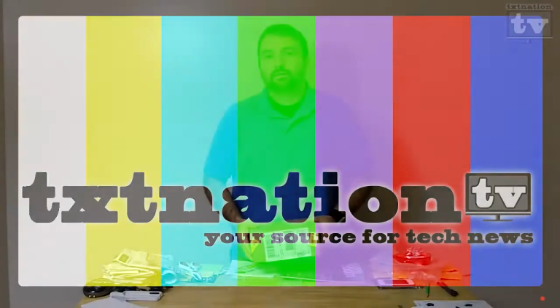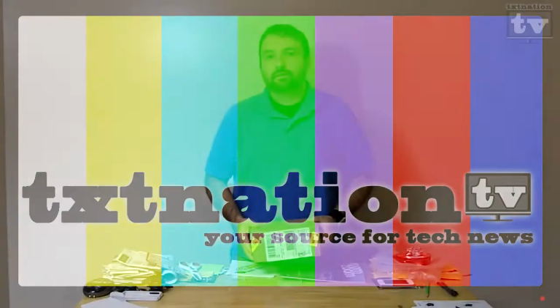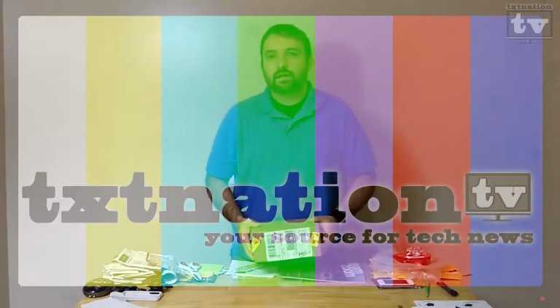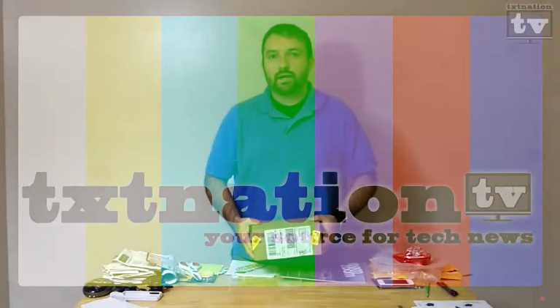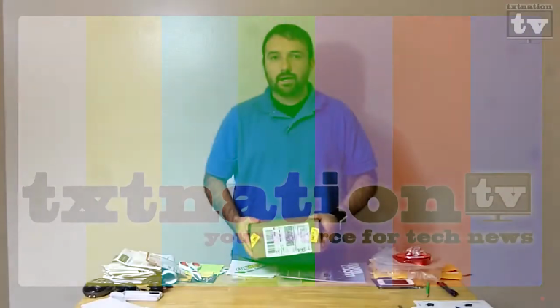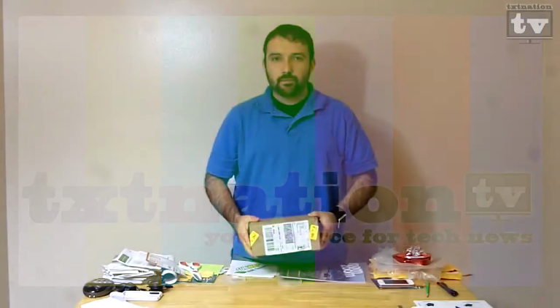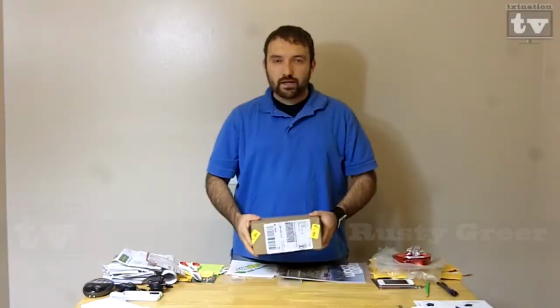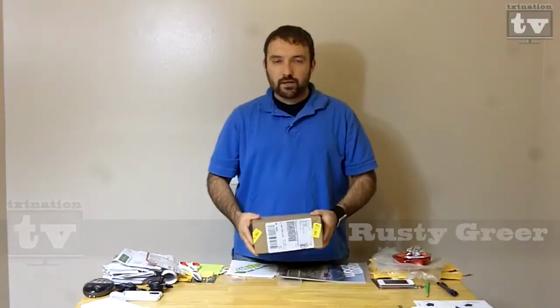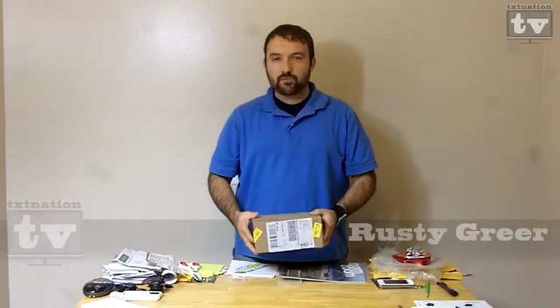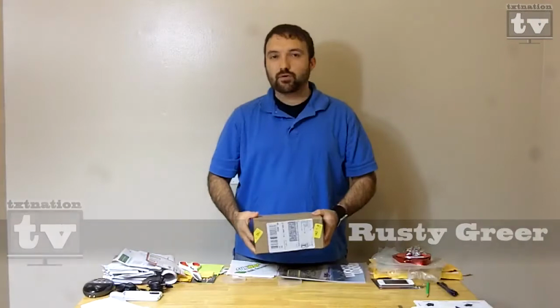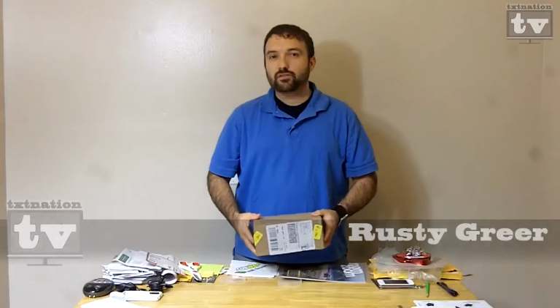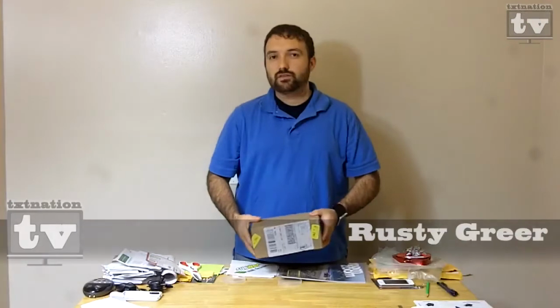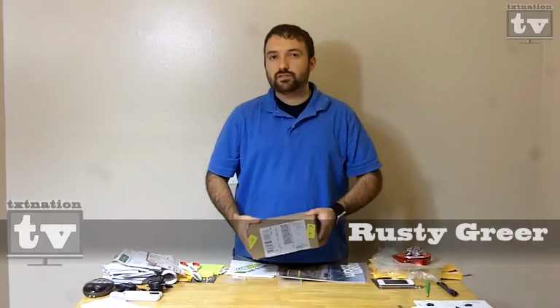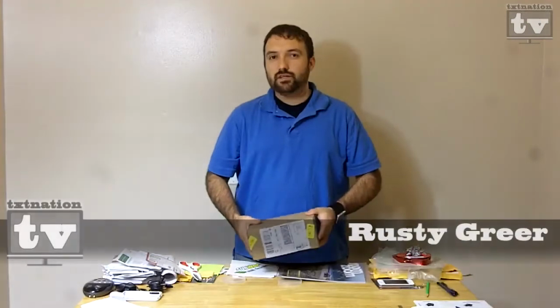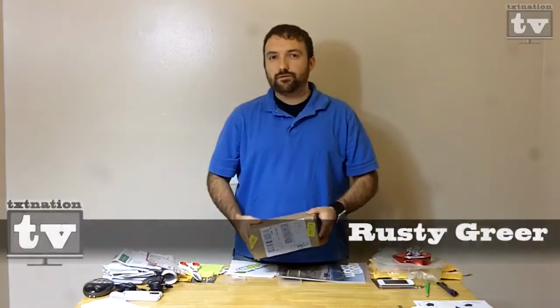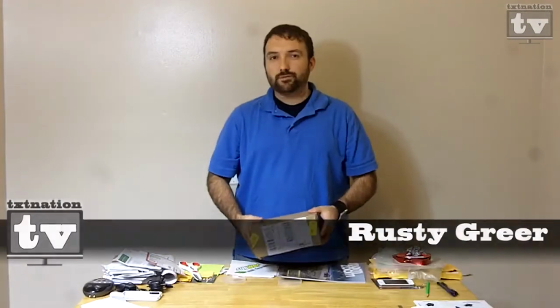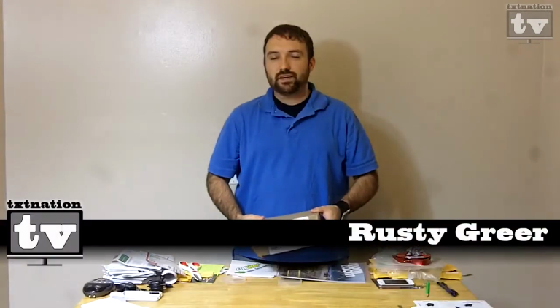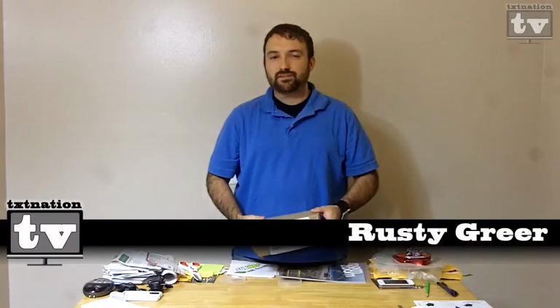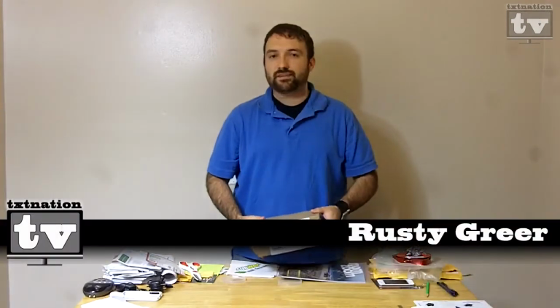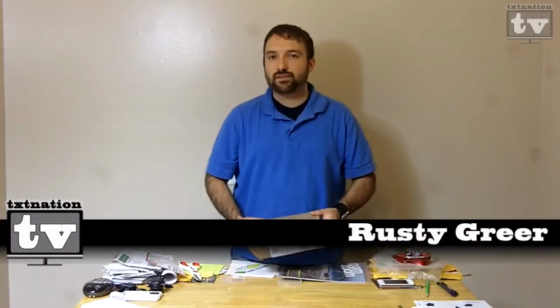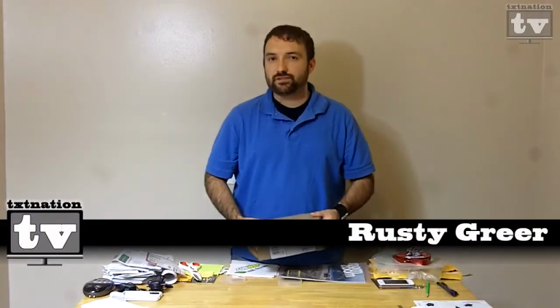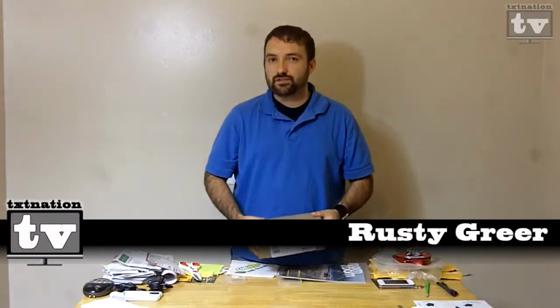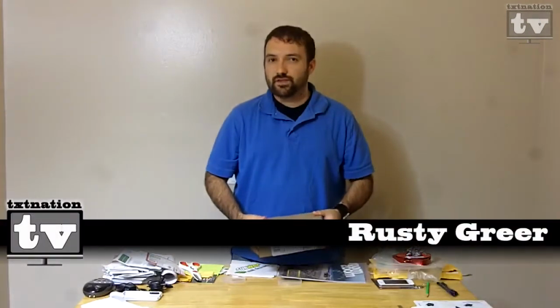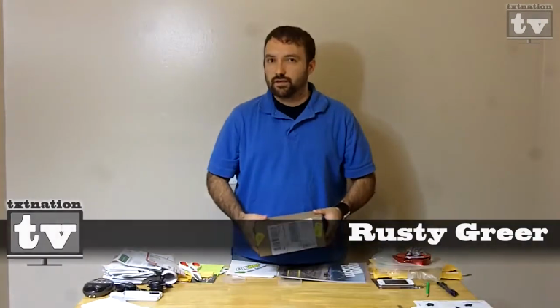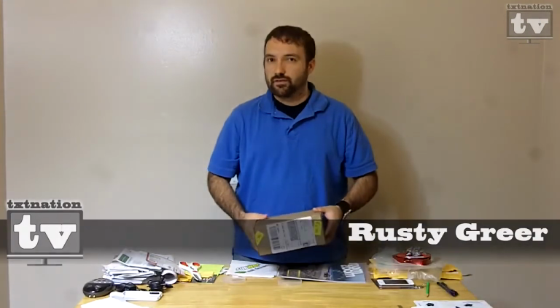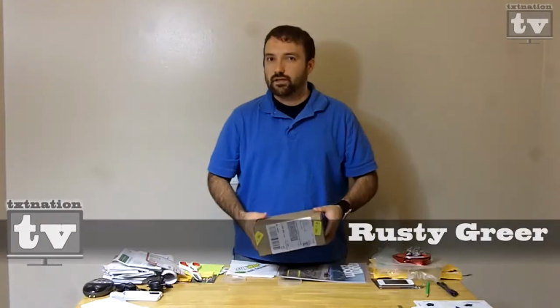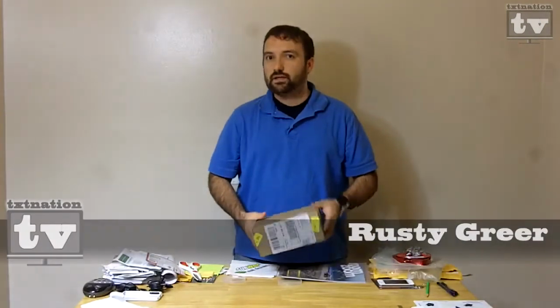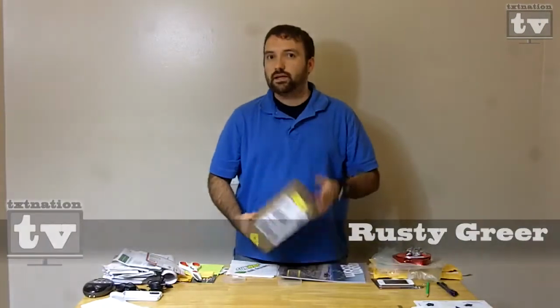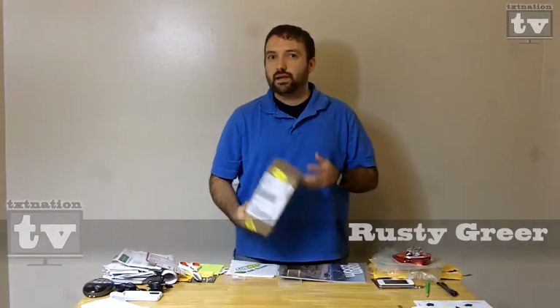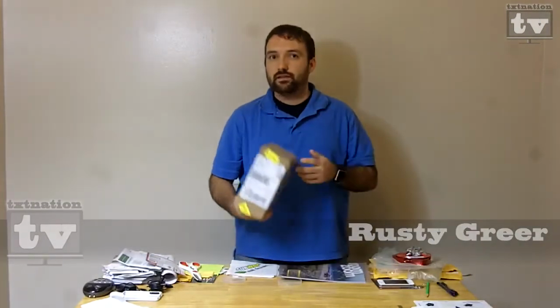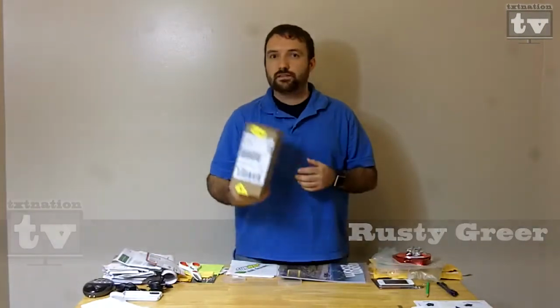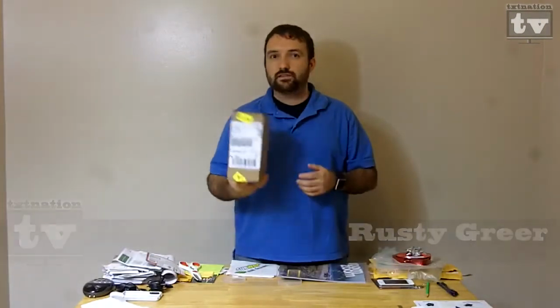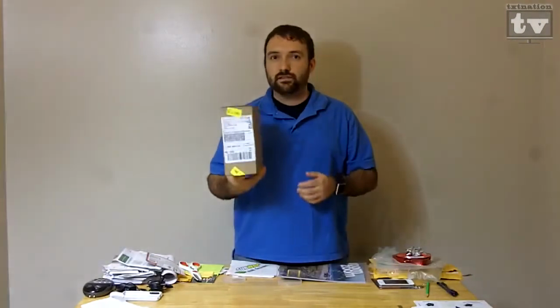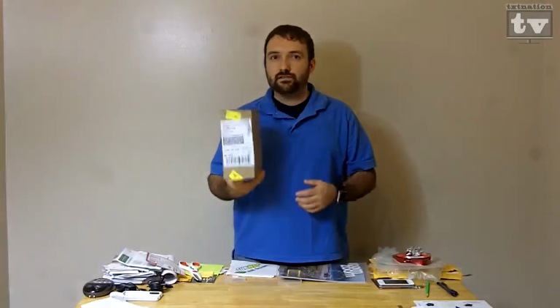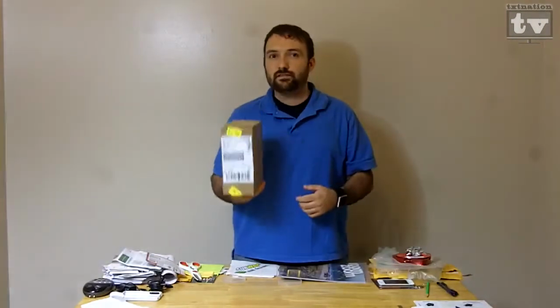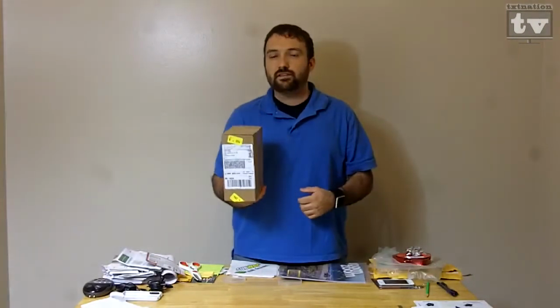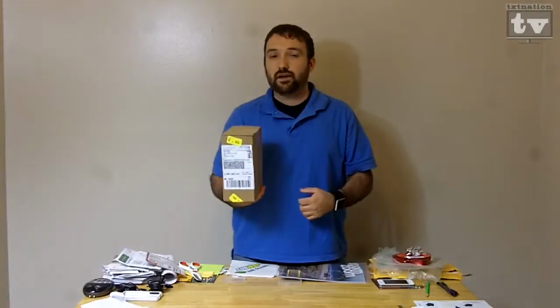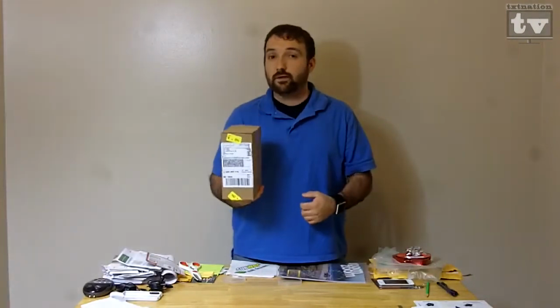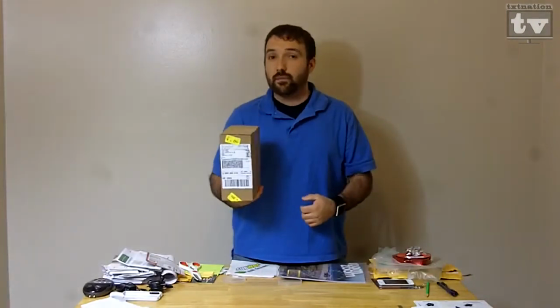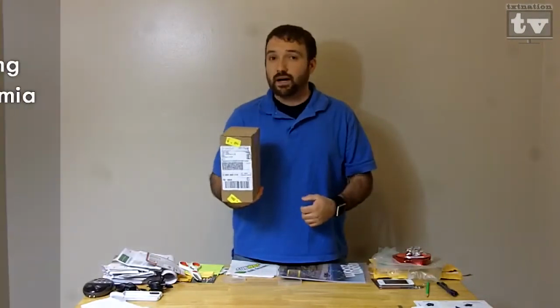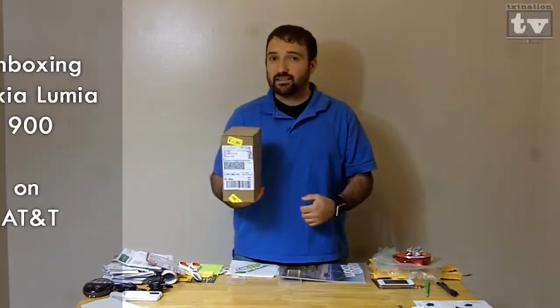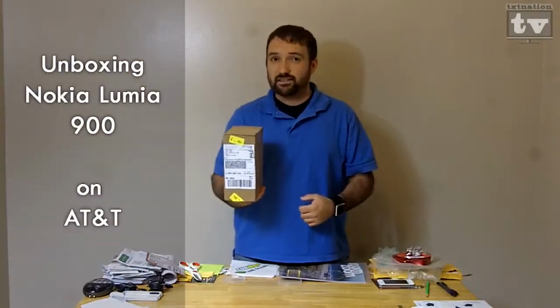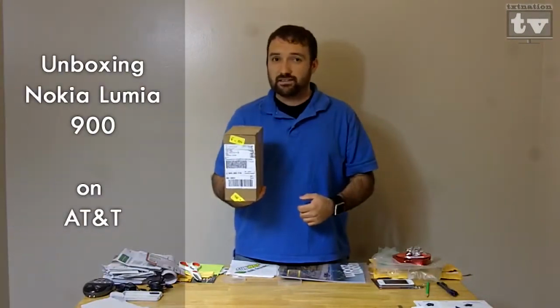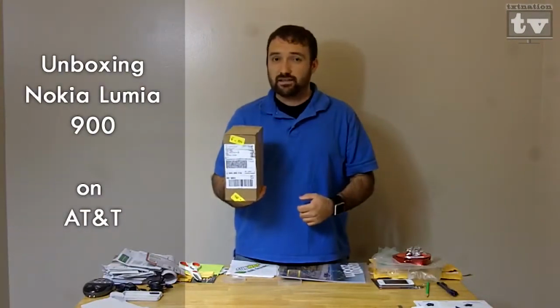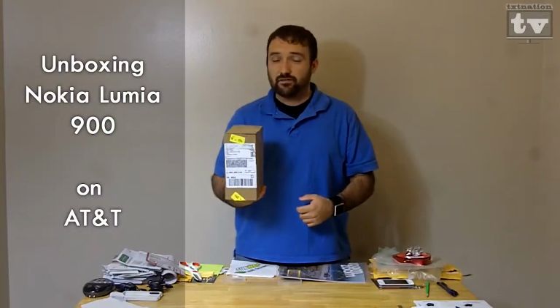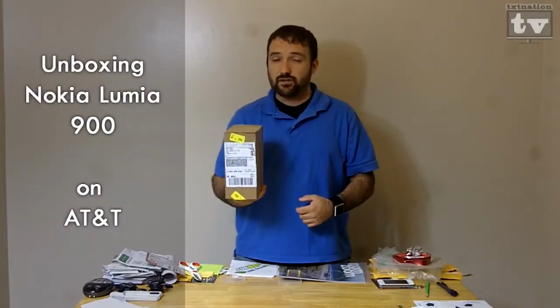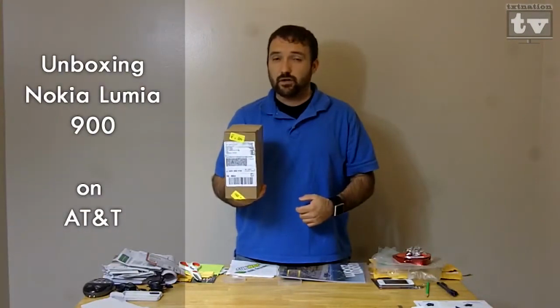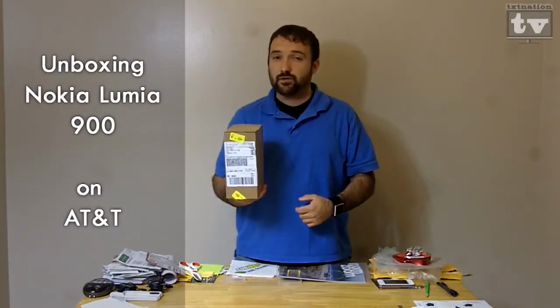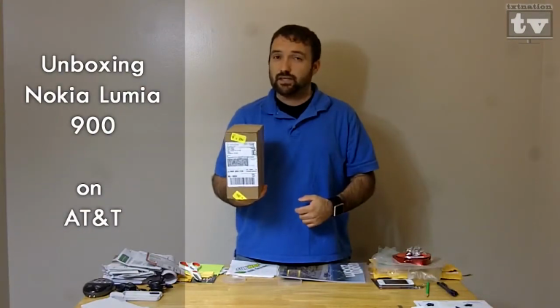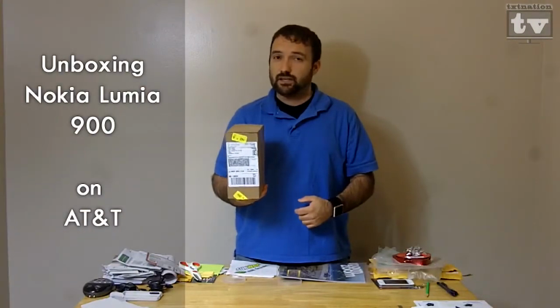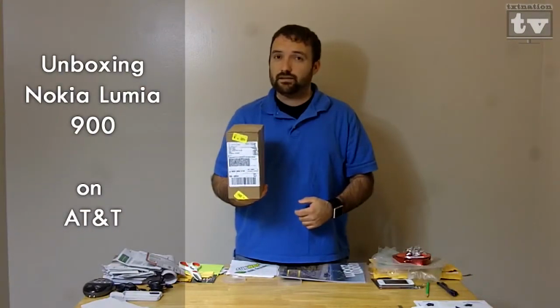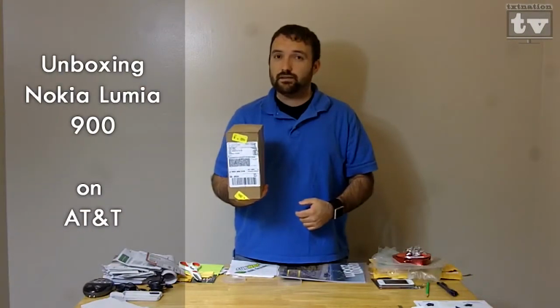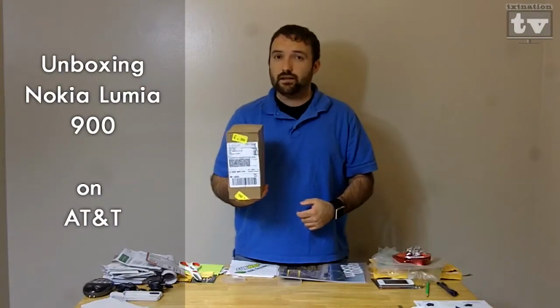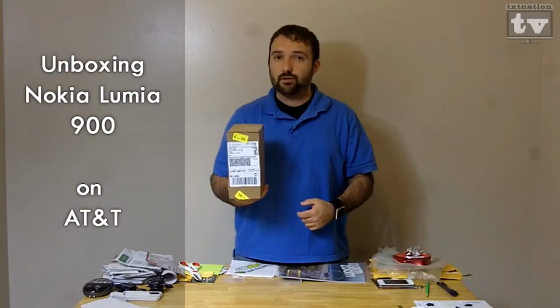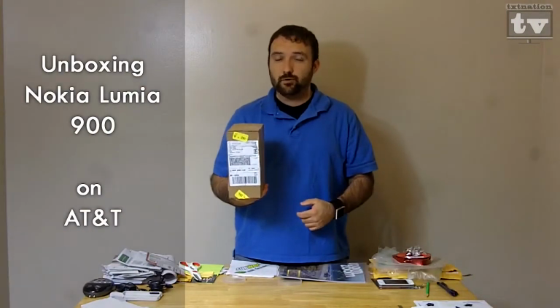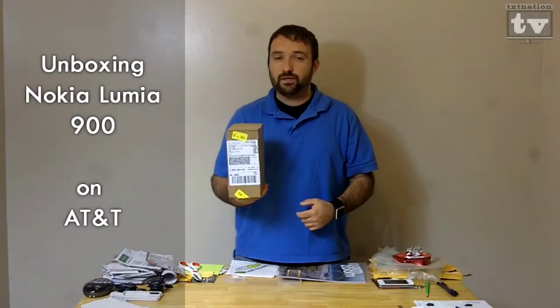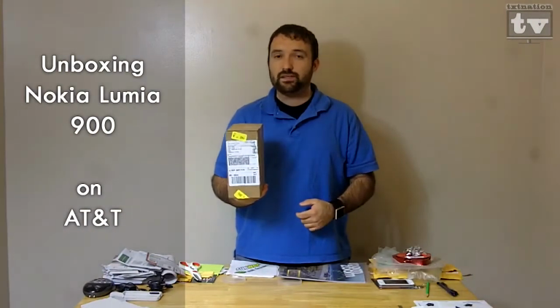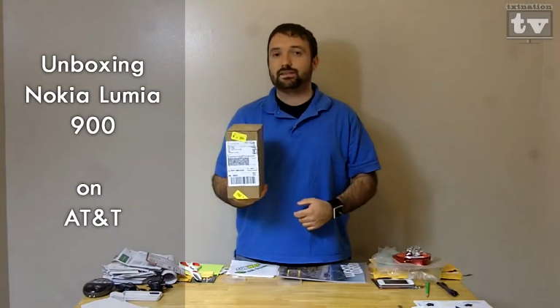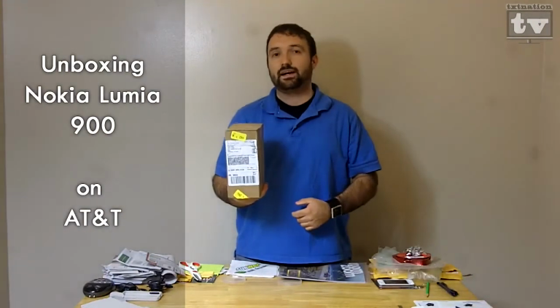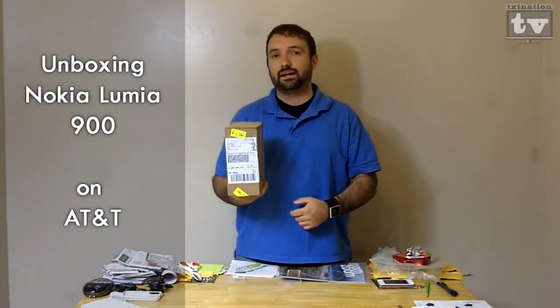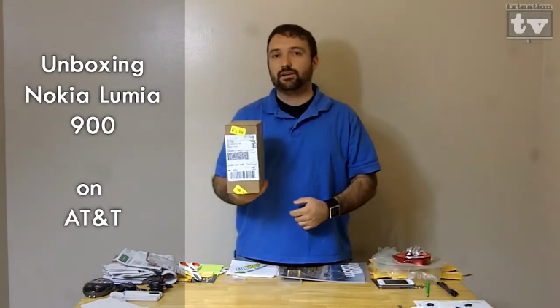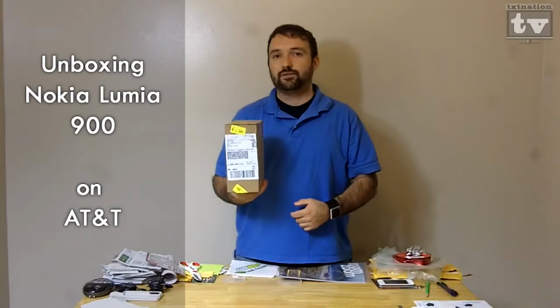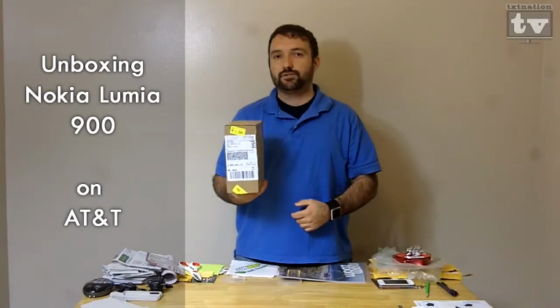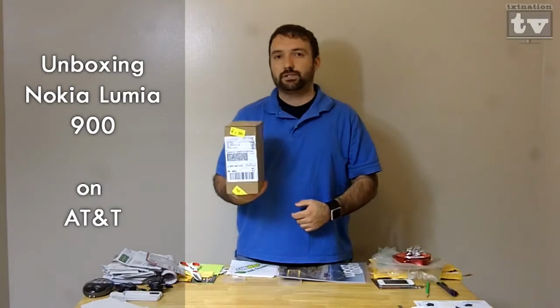Hi, my name is Rusty G from TexNation TV. This is the unboxing of the Nokia Lumia 900.